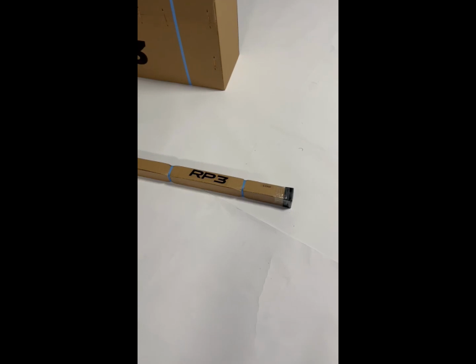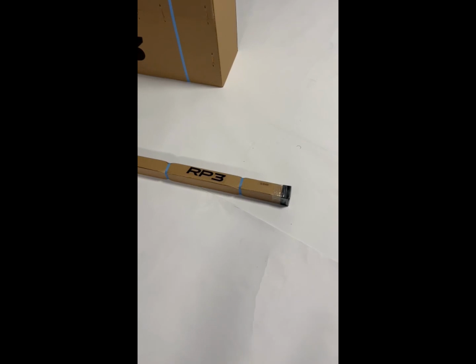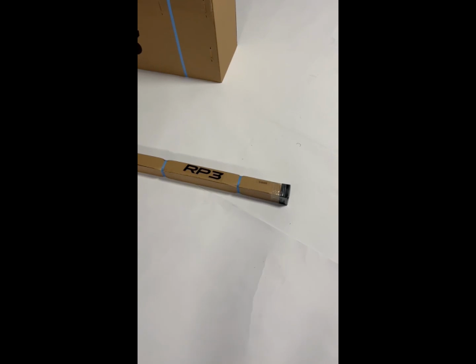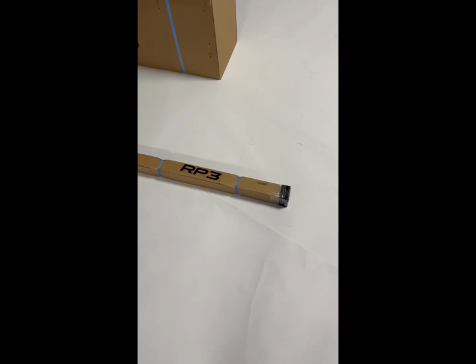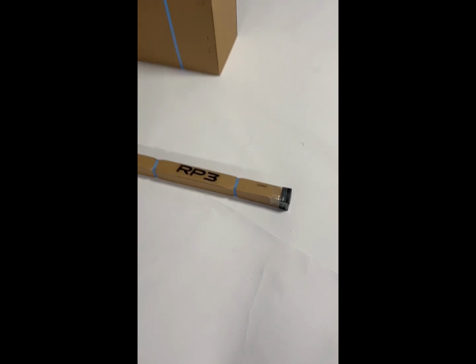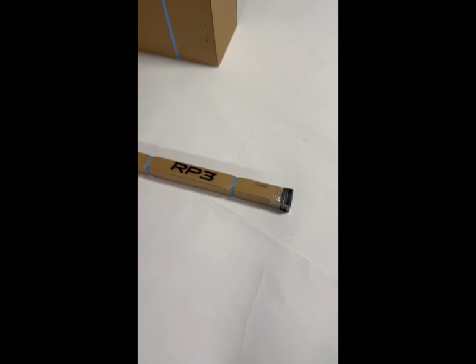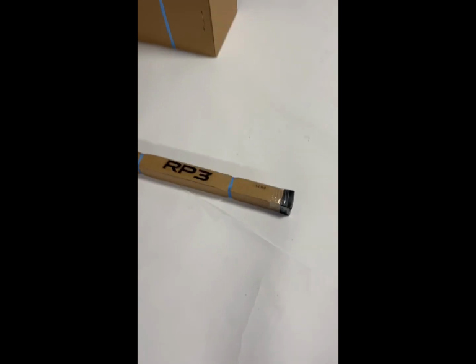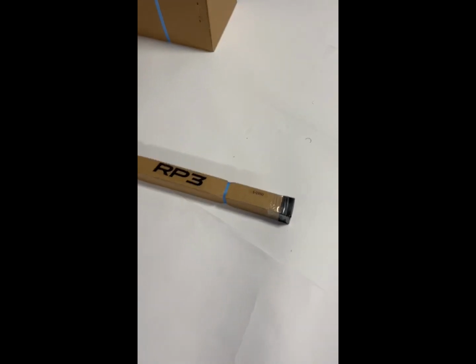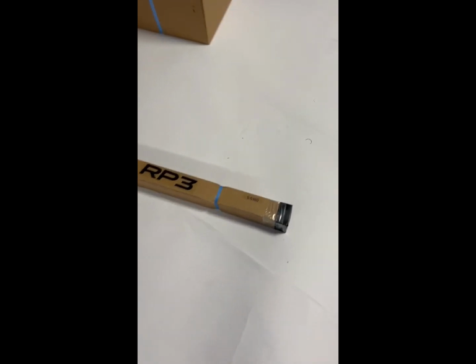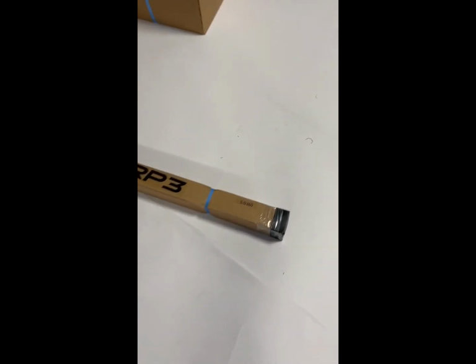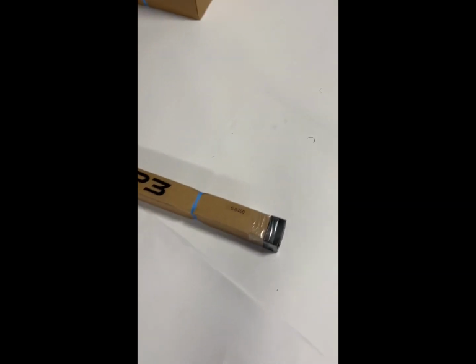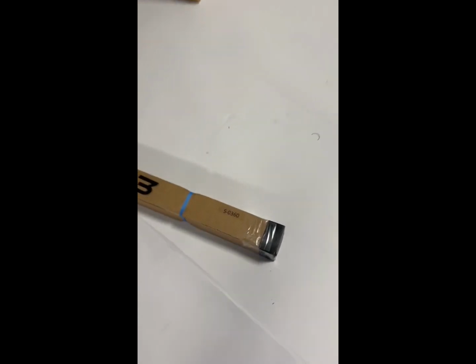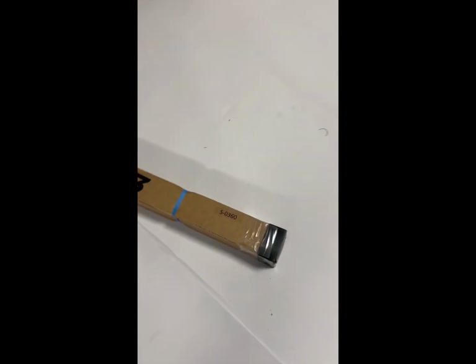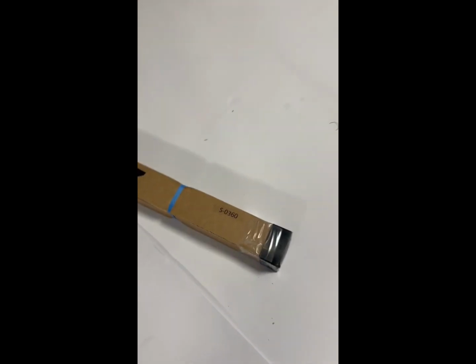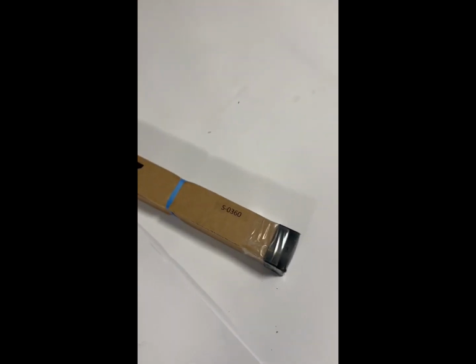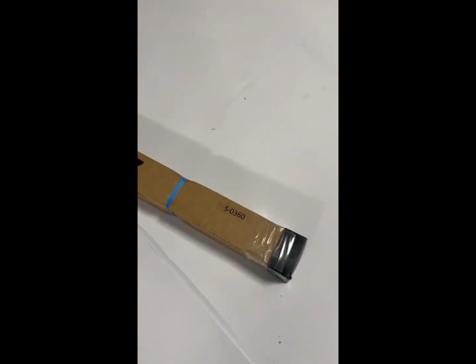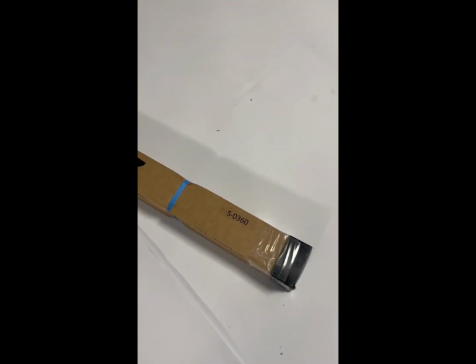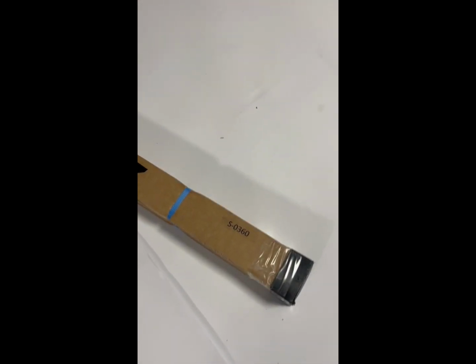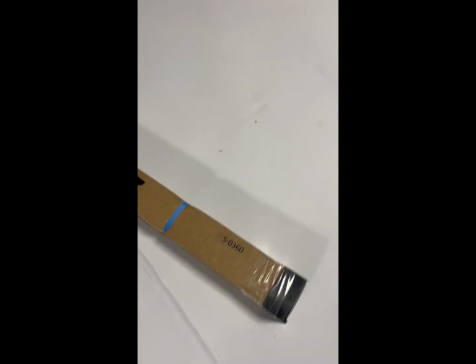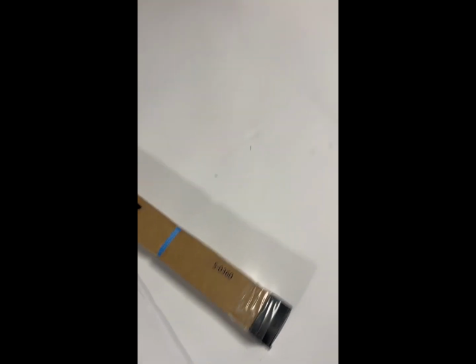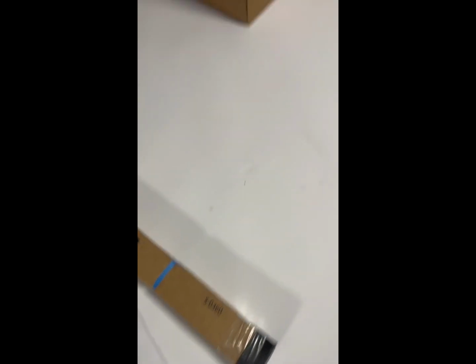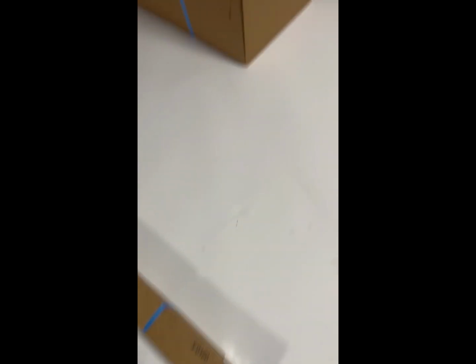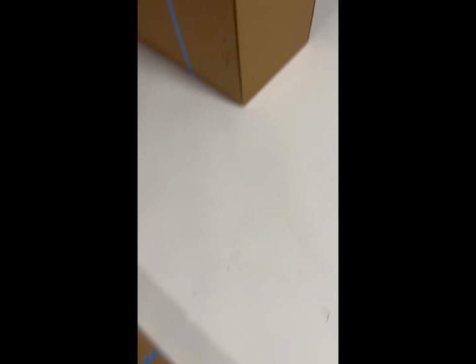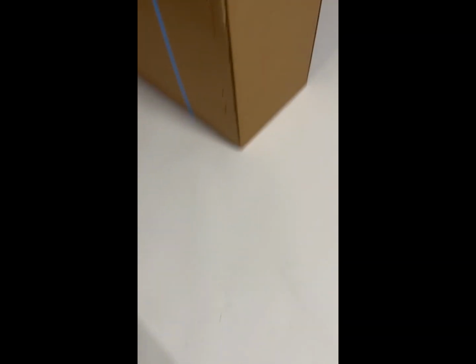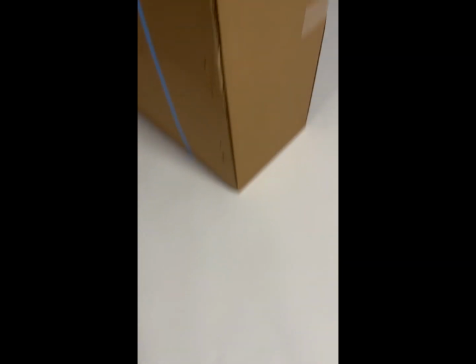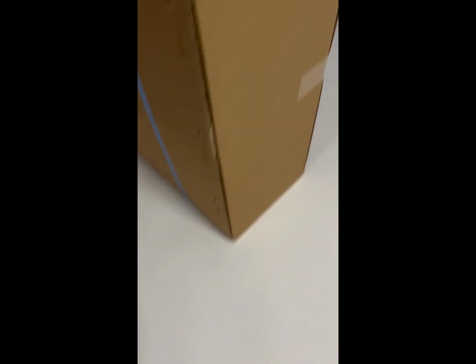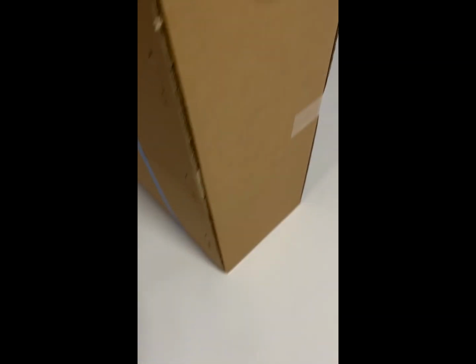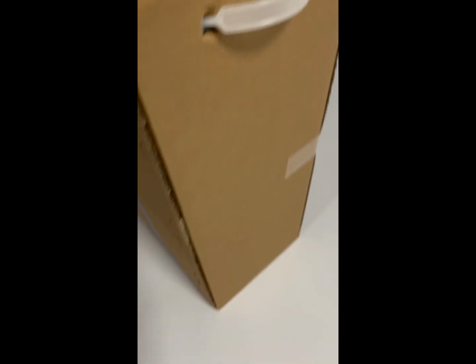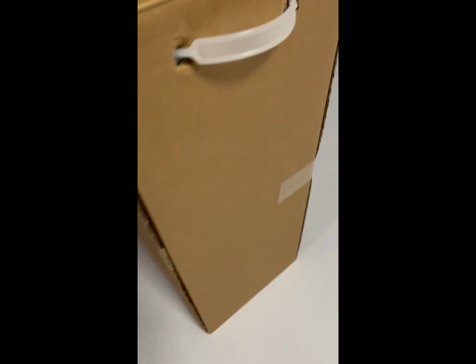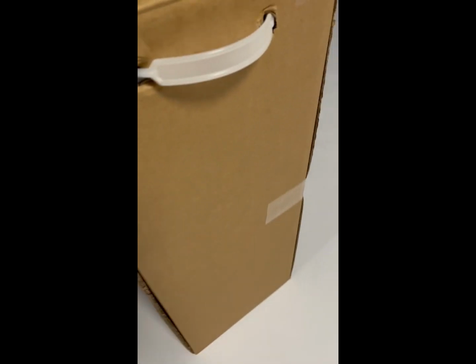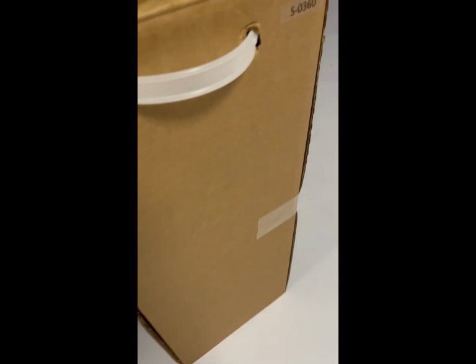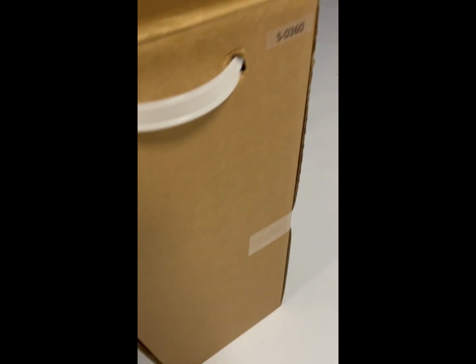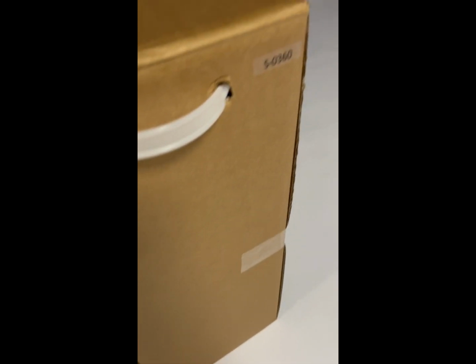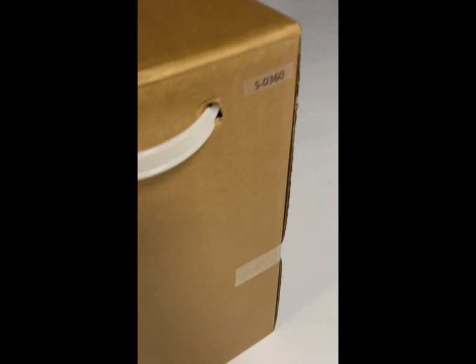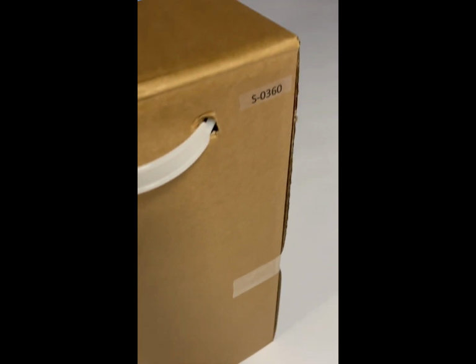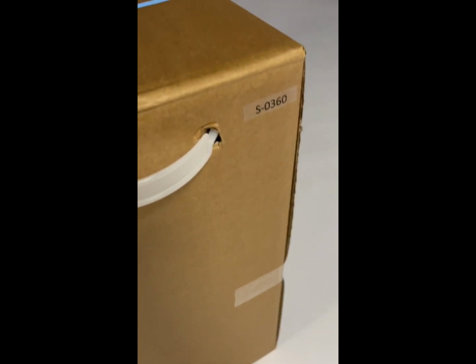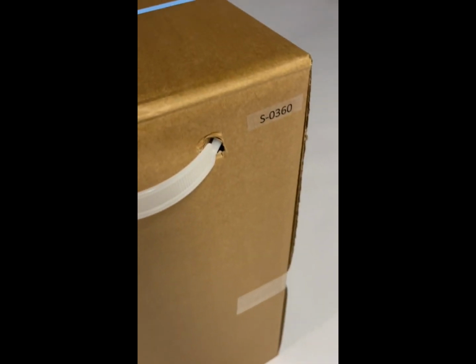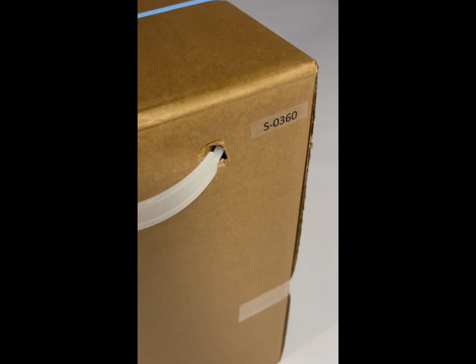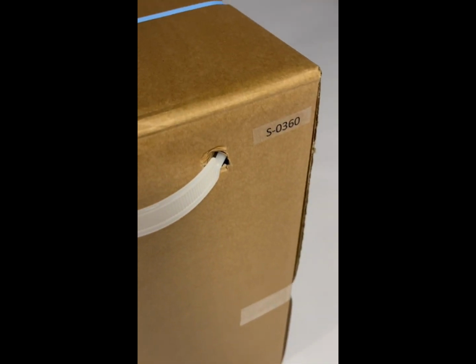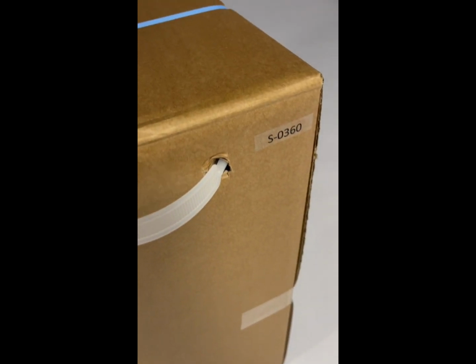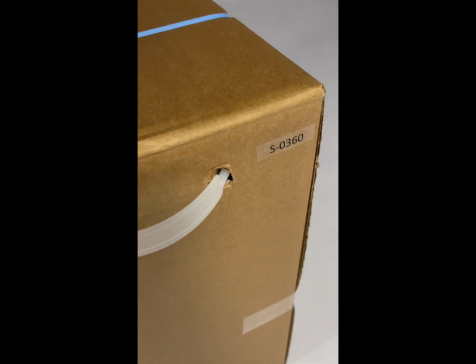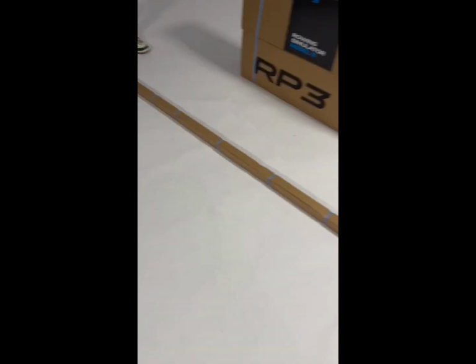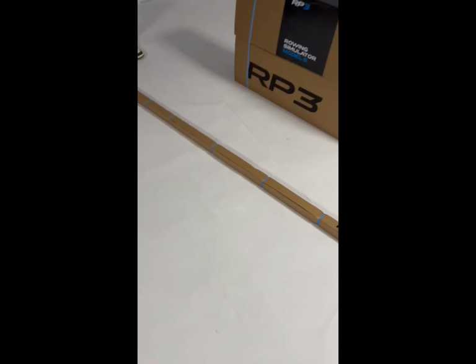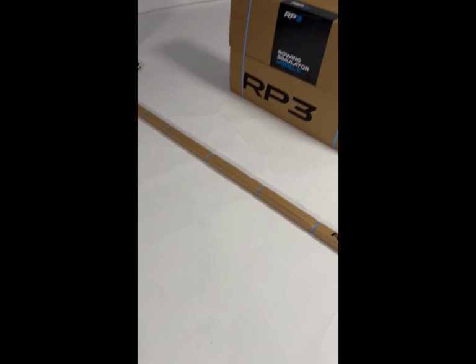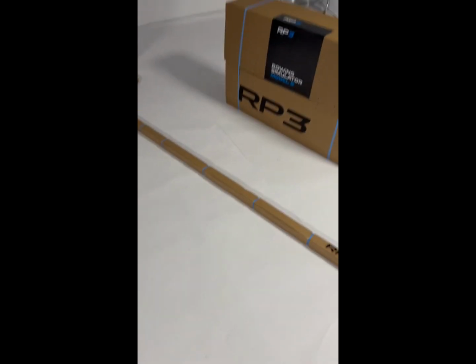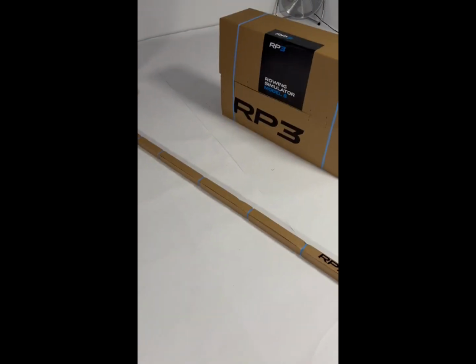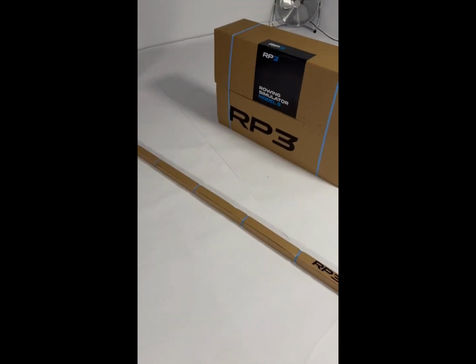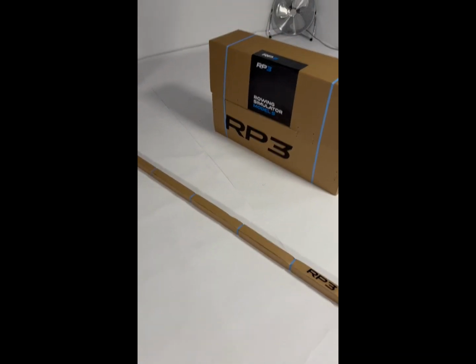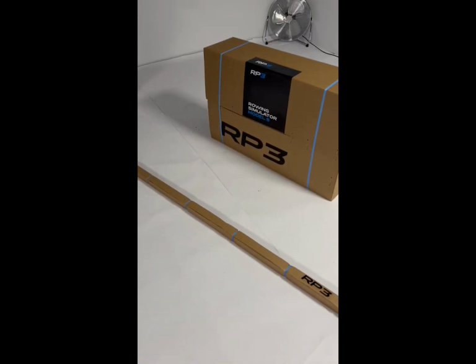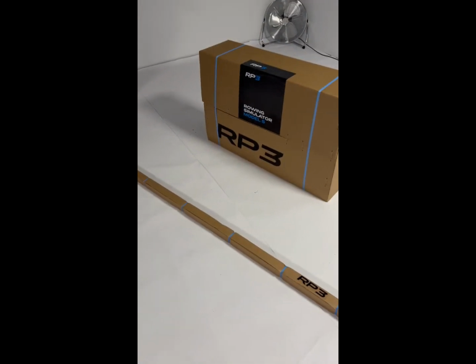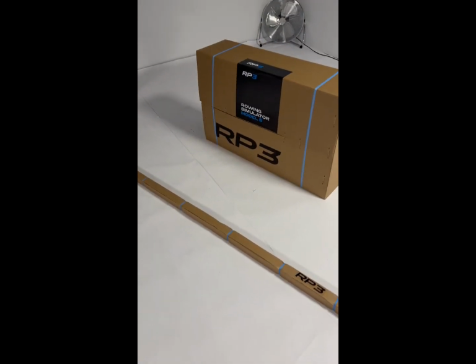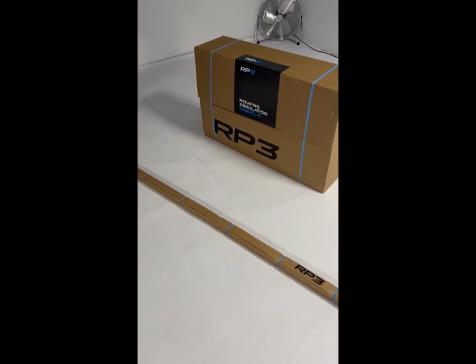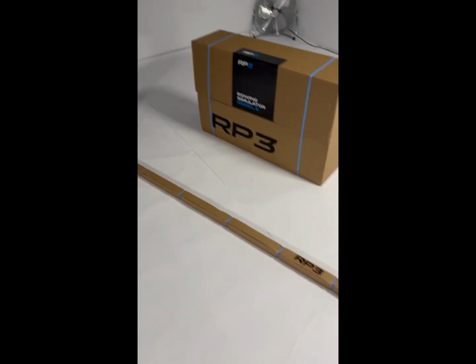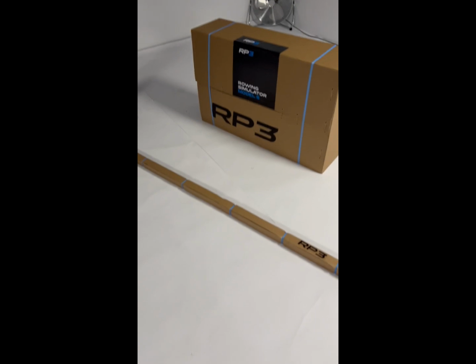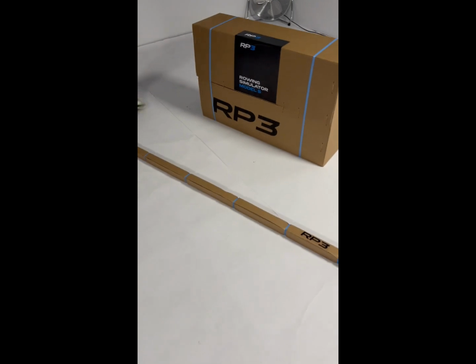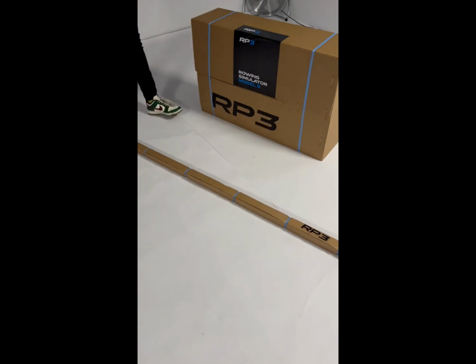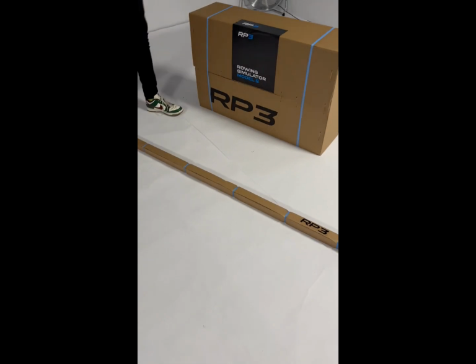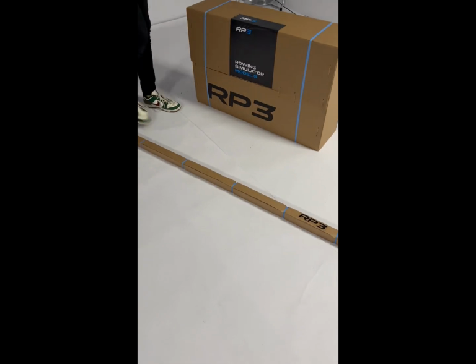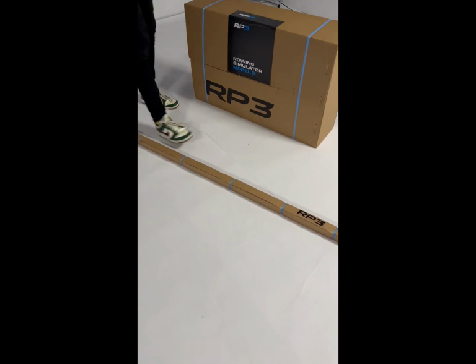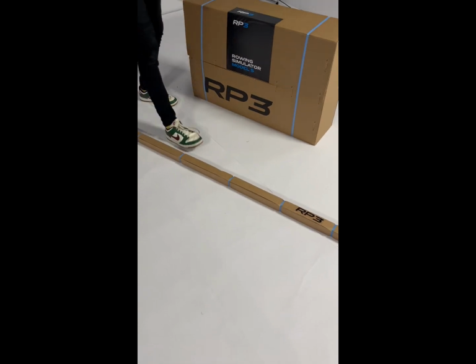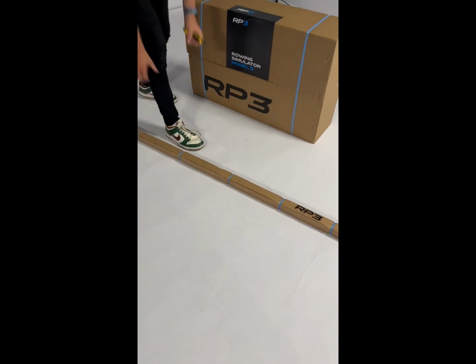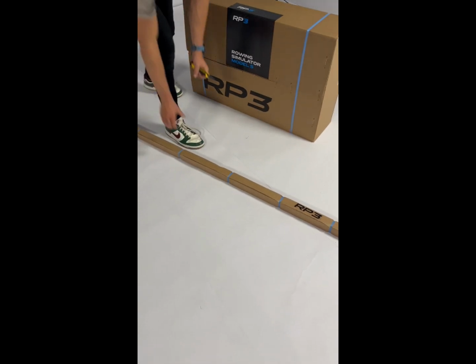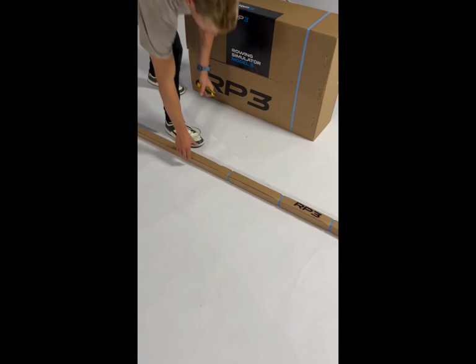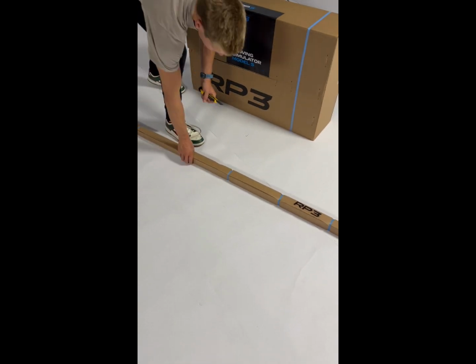Hello and welcome to the assembly video for the Model S. Thank you for choosing RP3 and welcome to the crew.